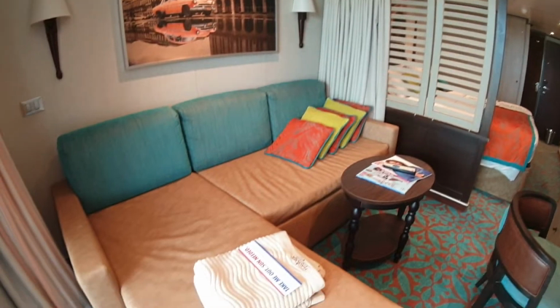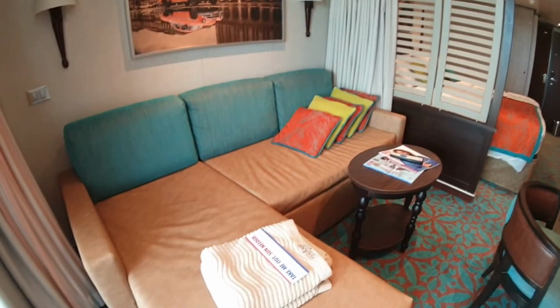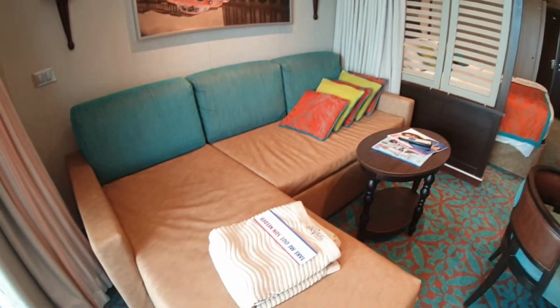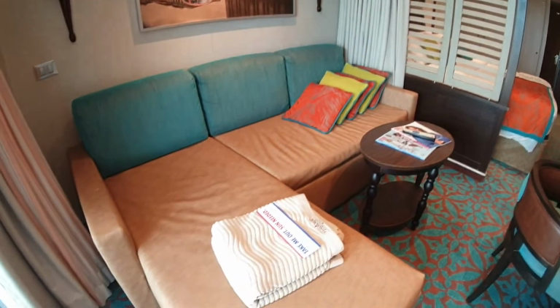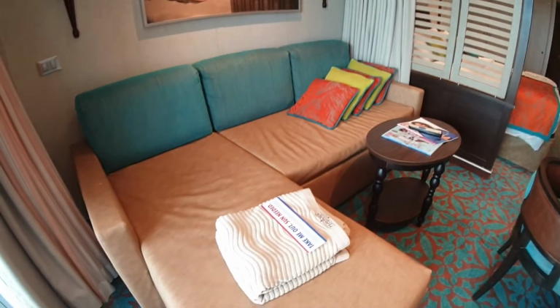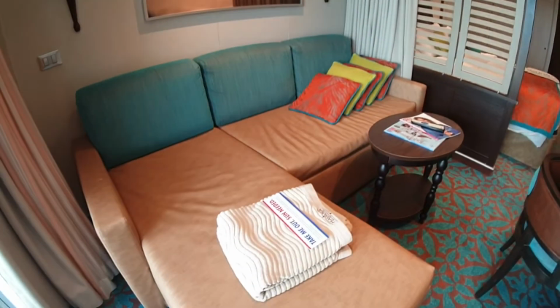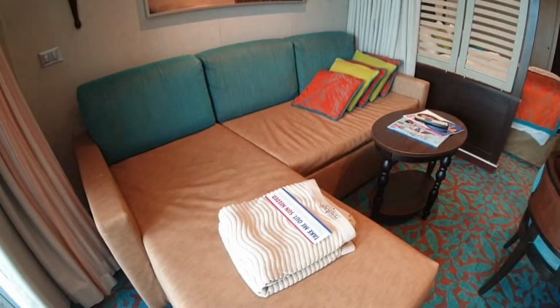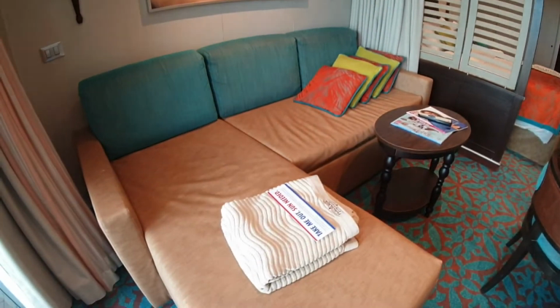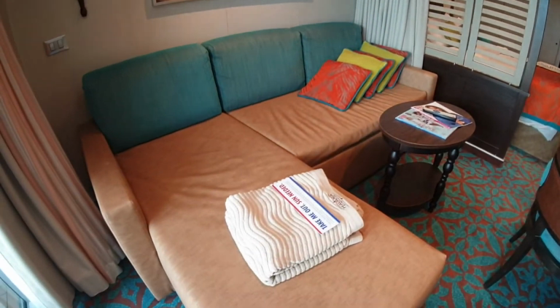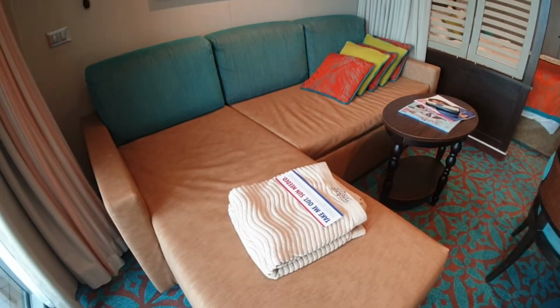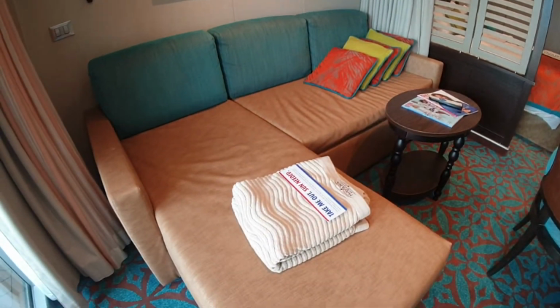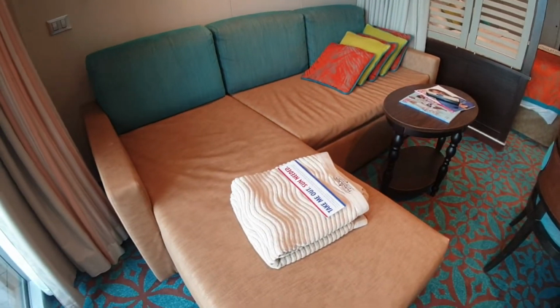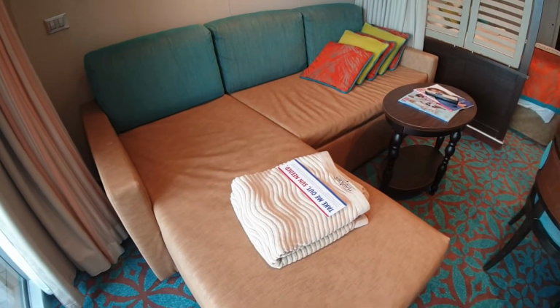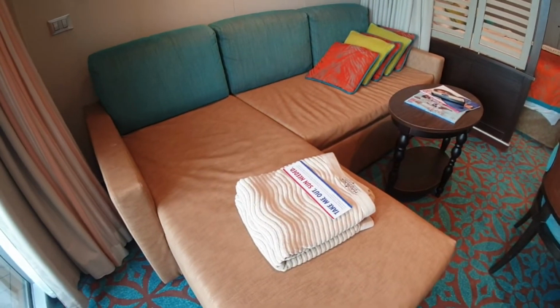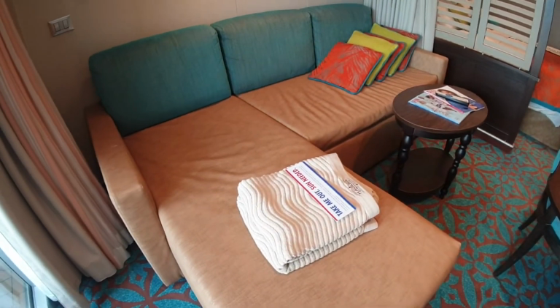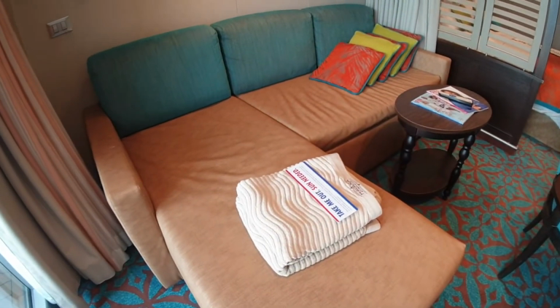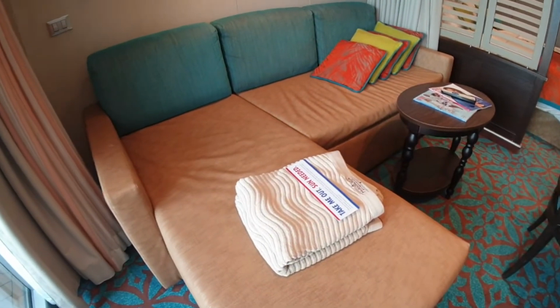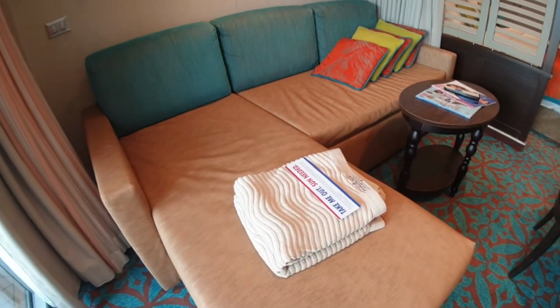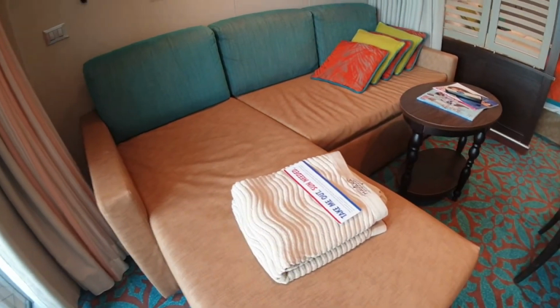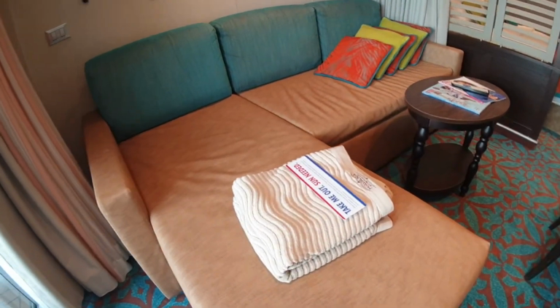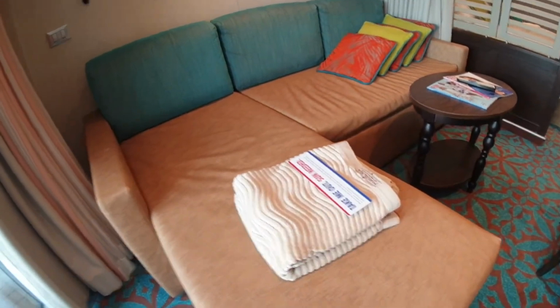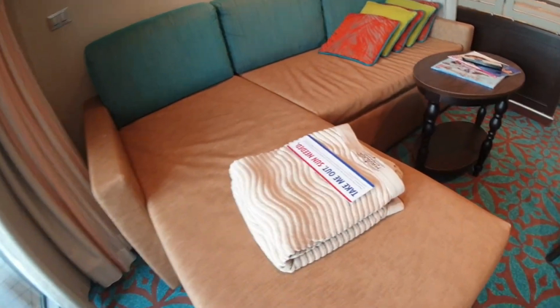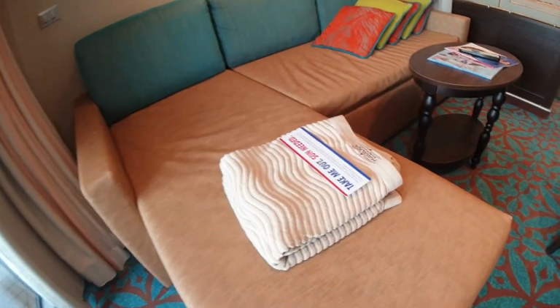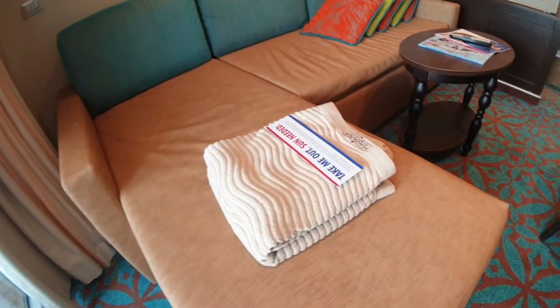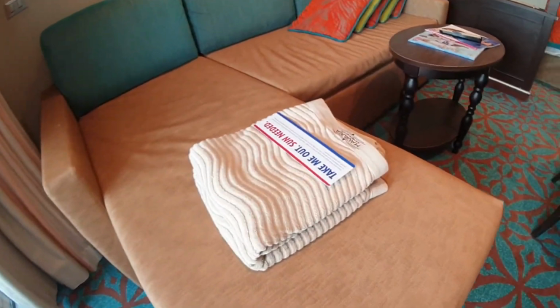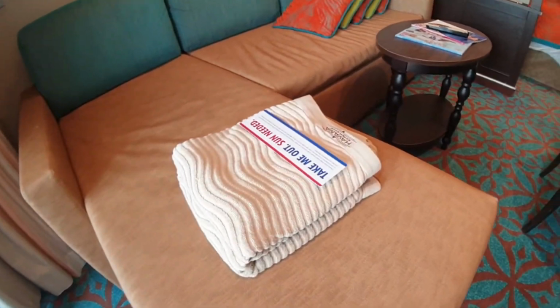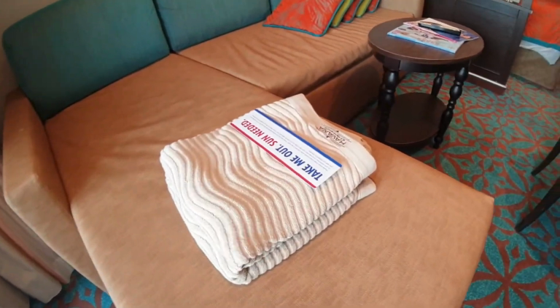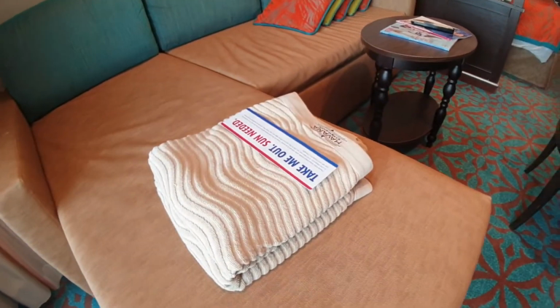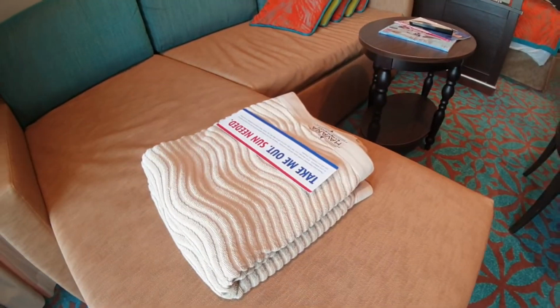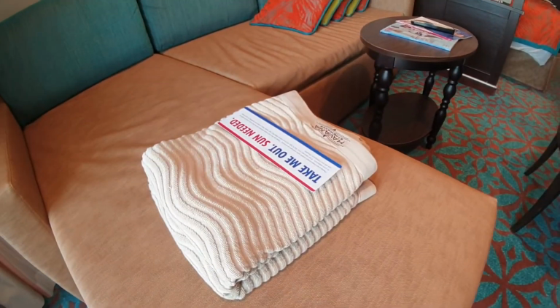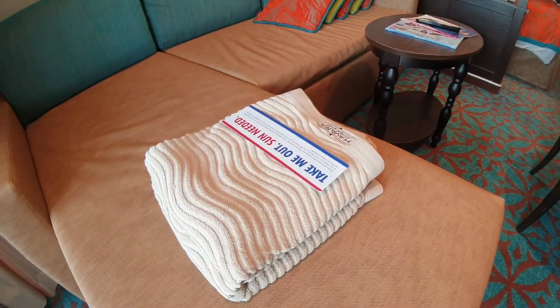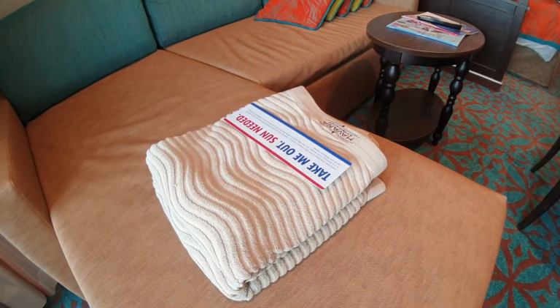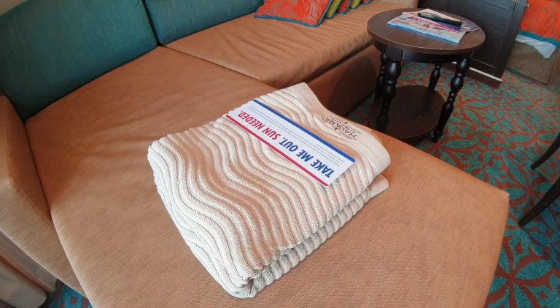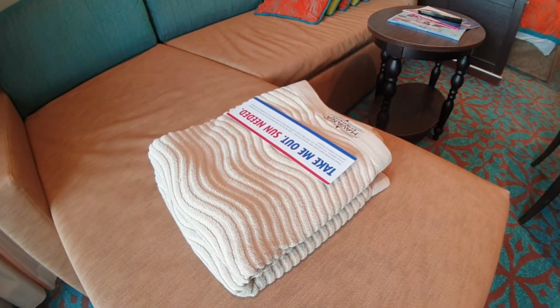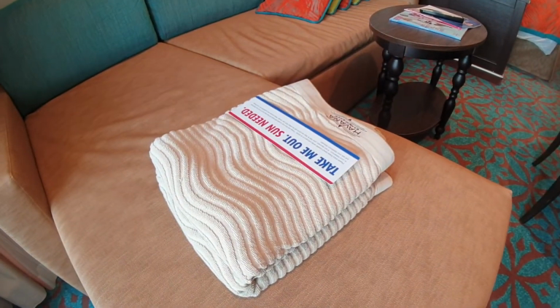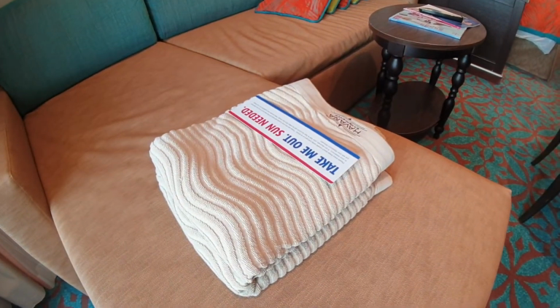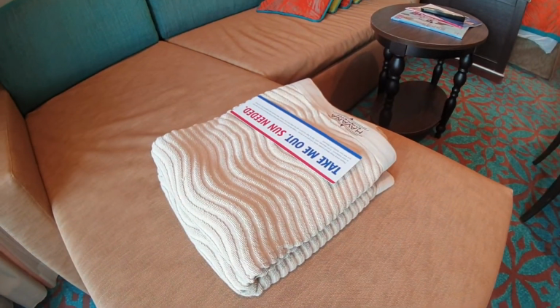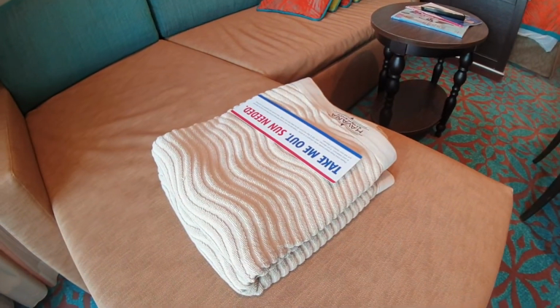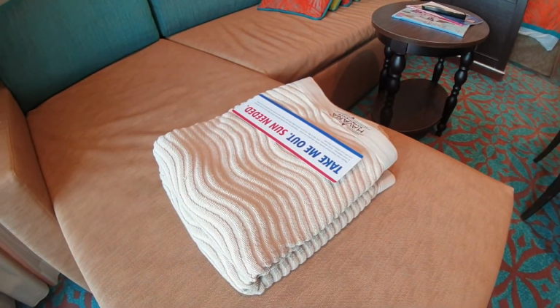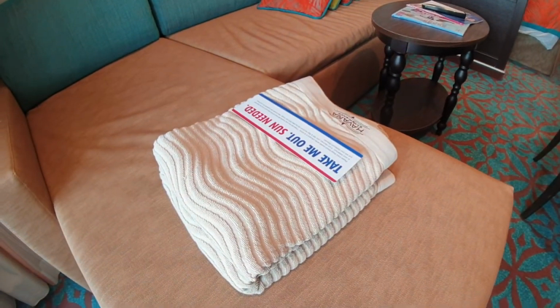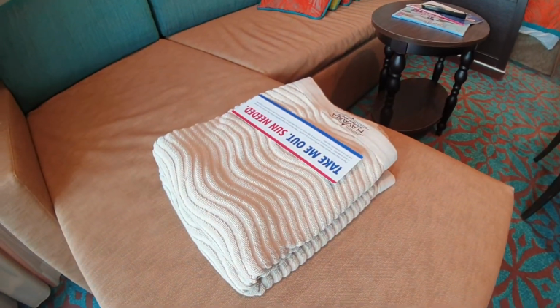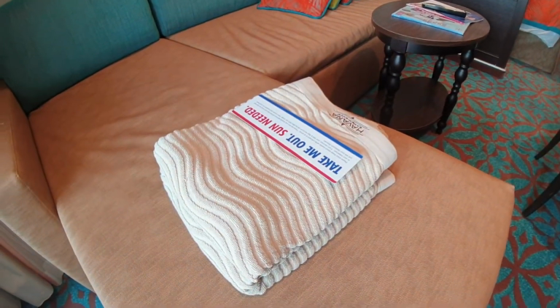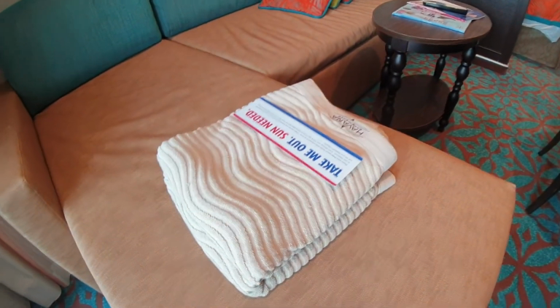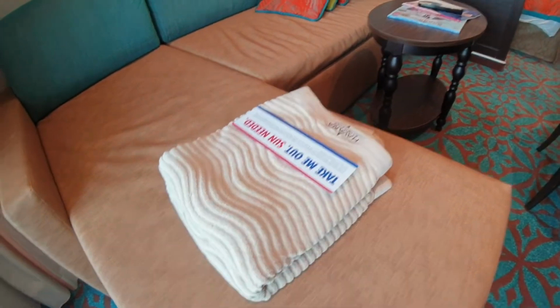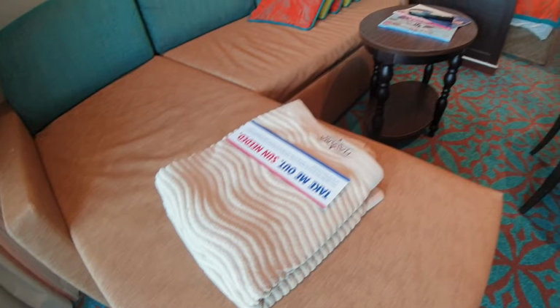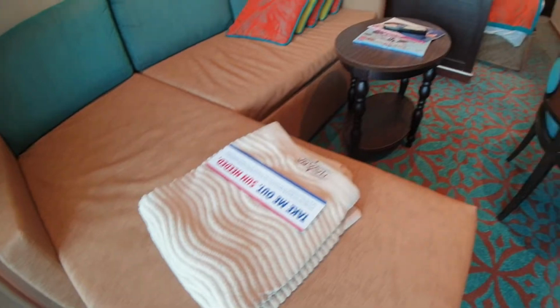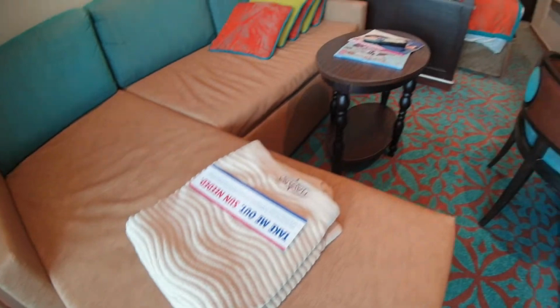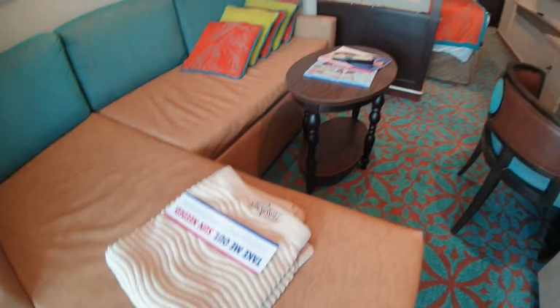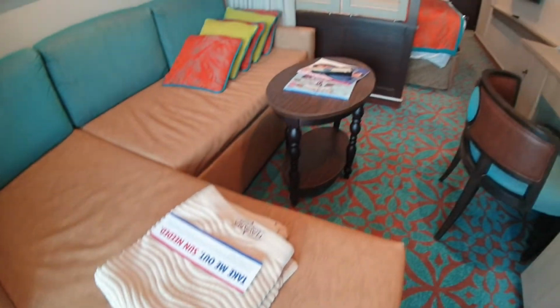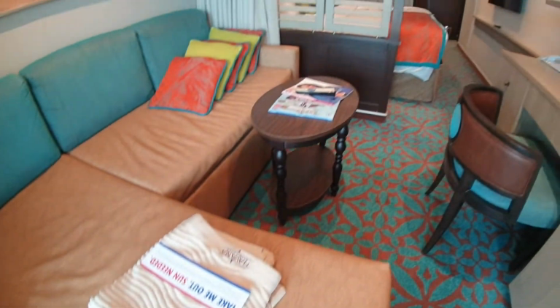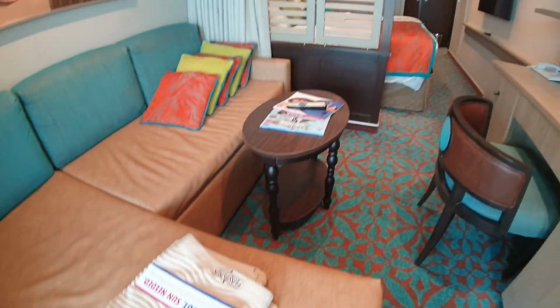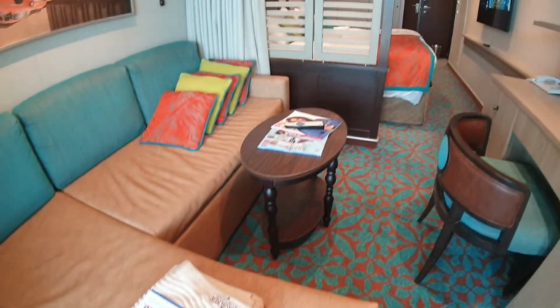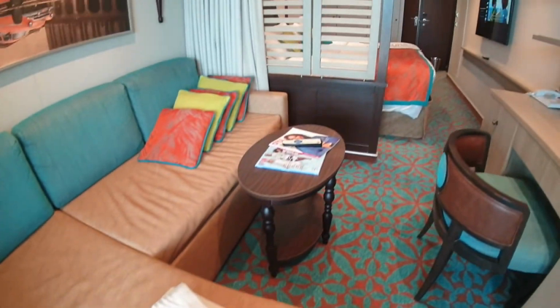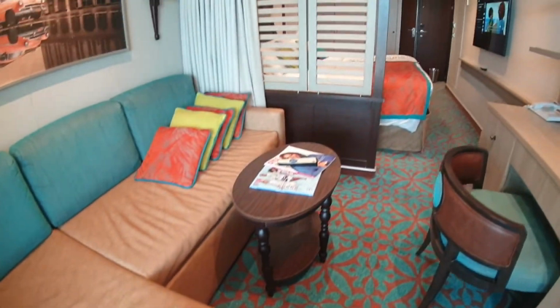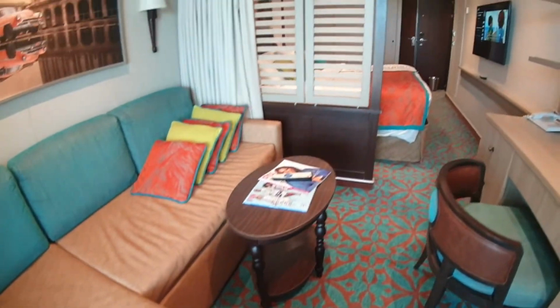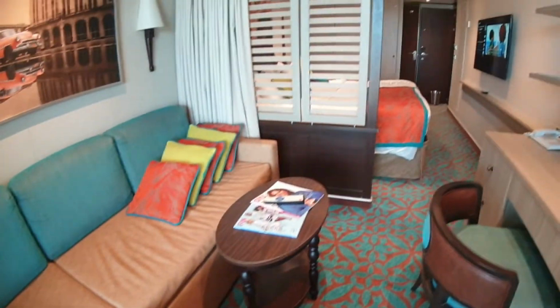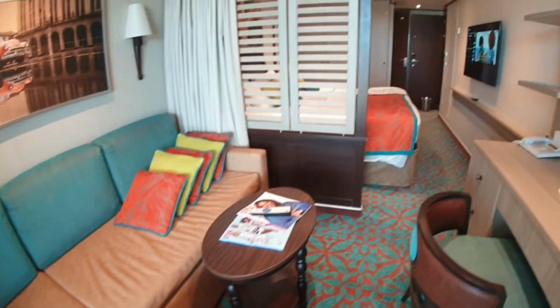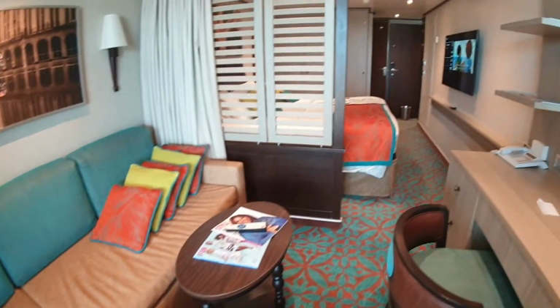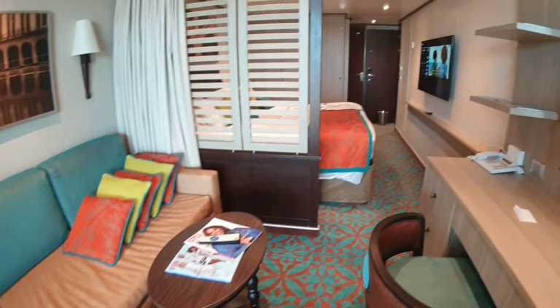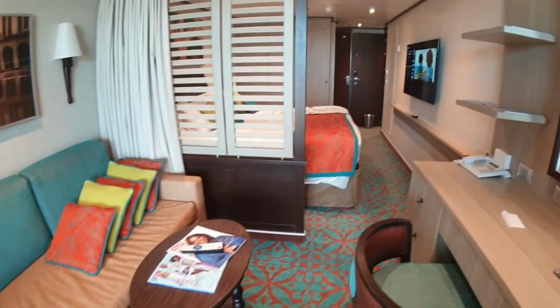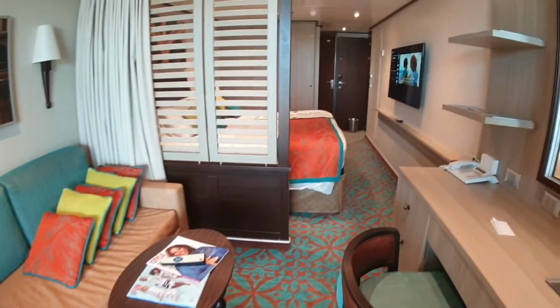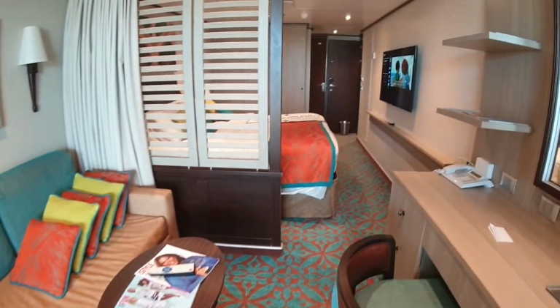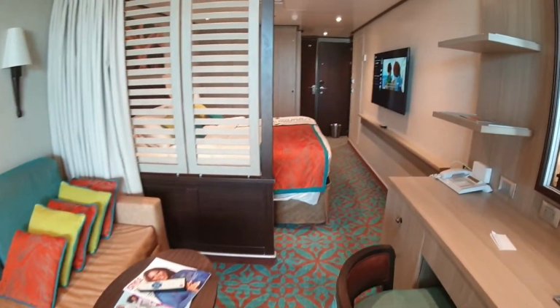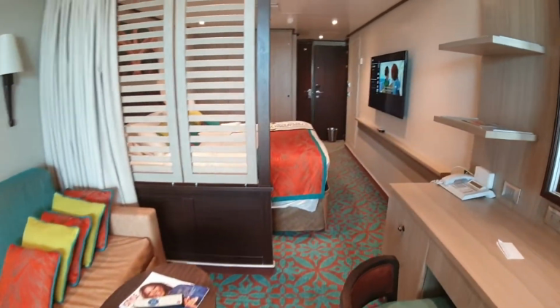The other thing that's different about Havana is you've got different towels as well, which are for use in the Havana area.